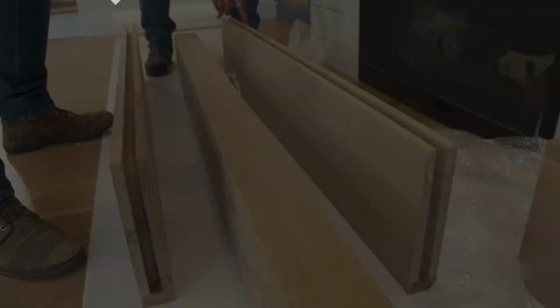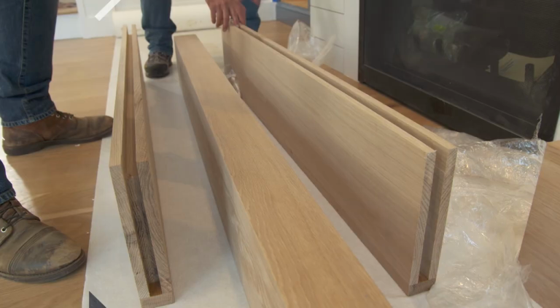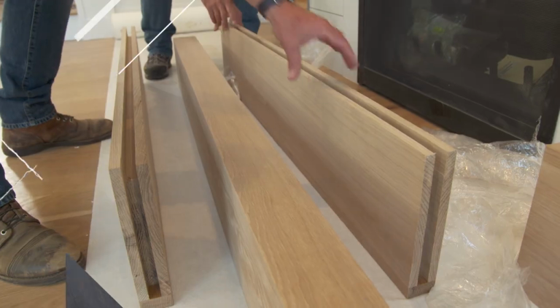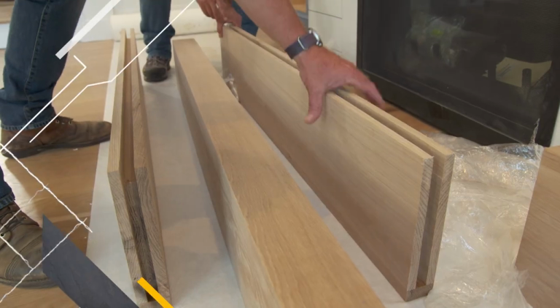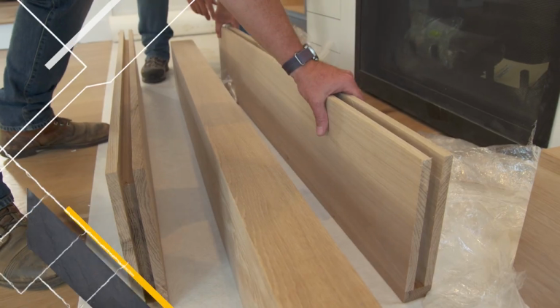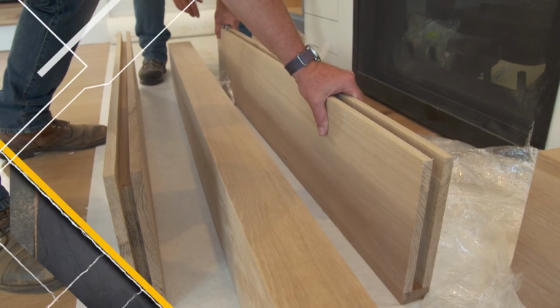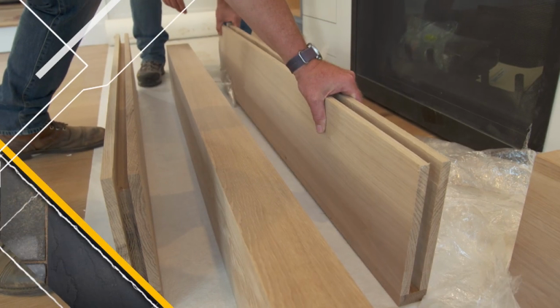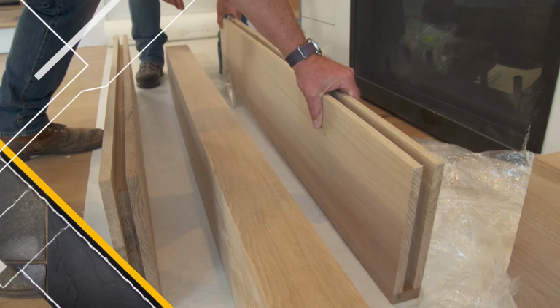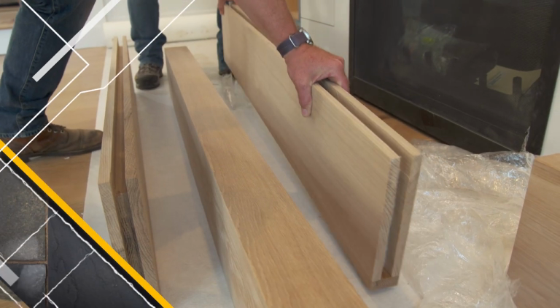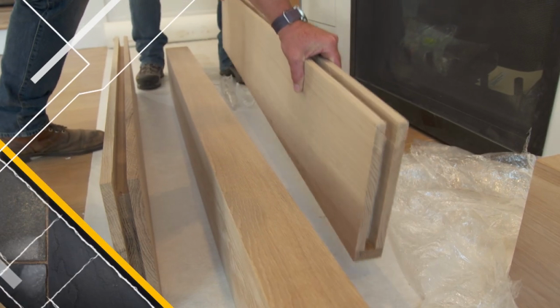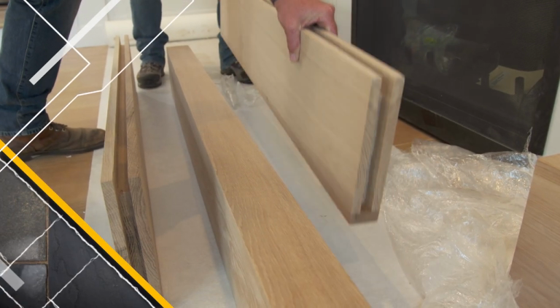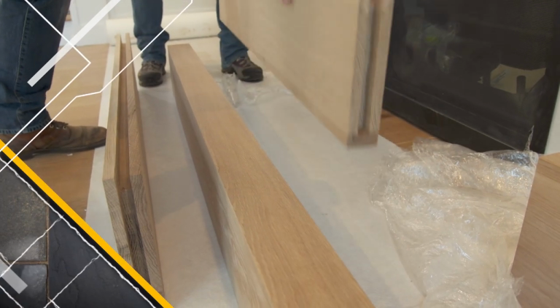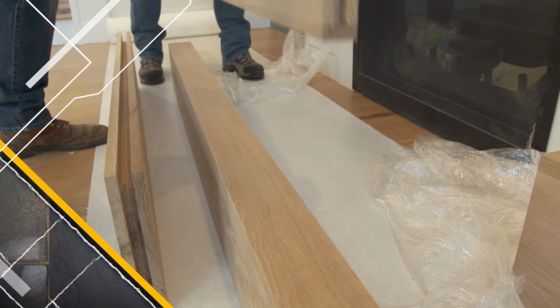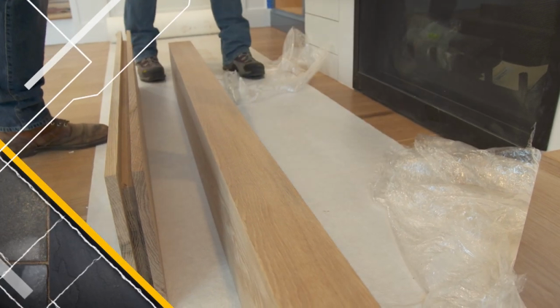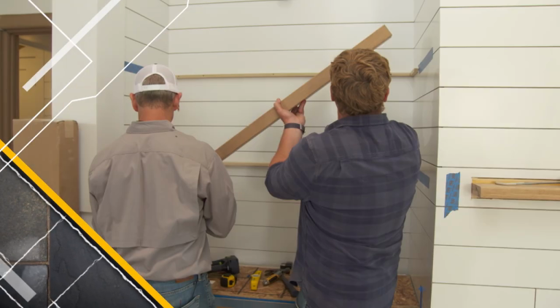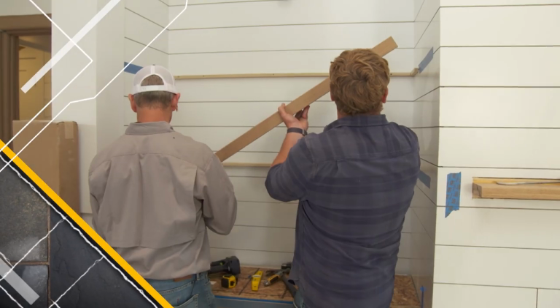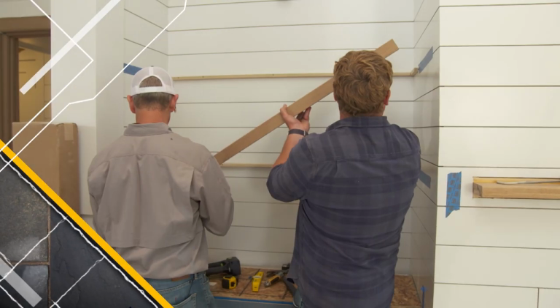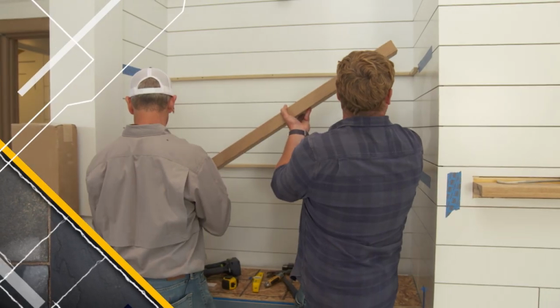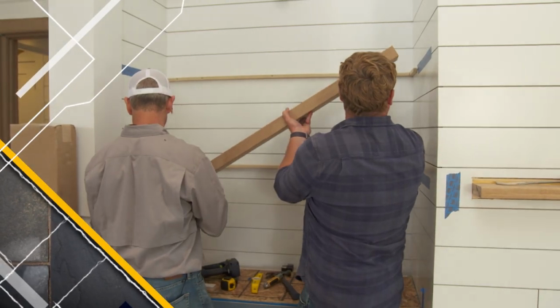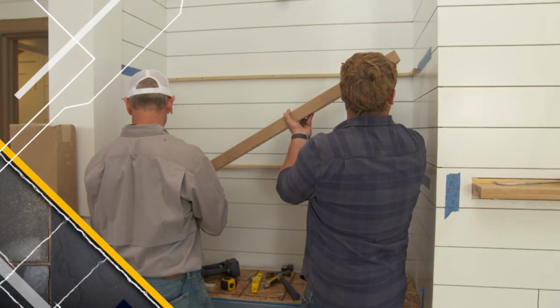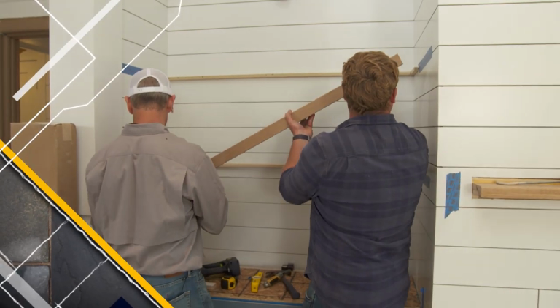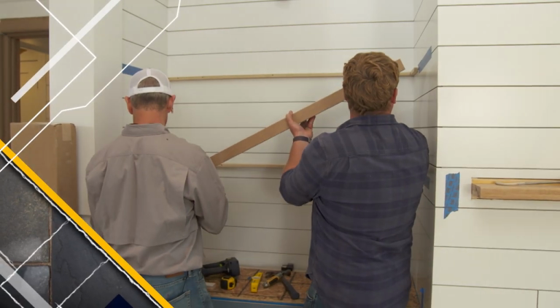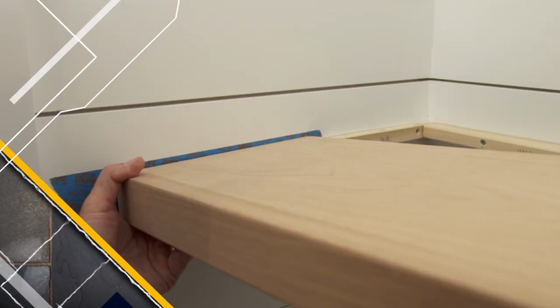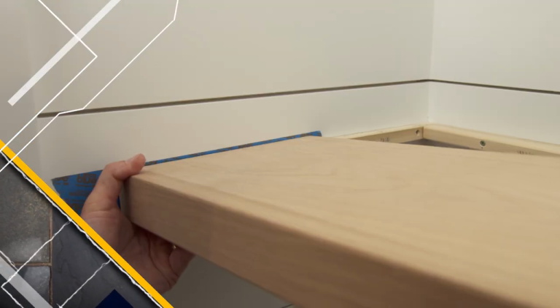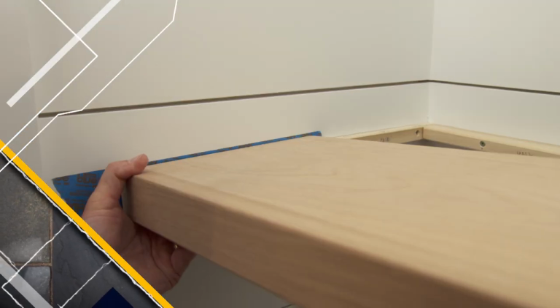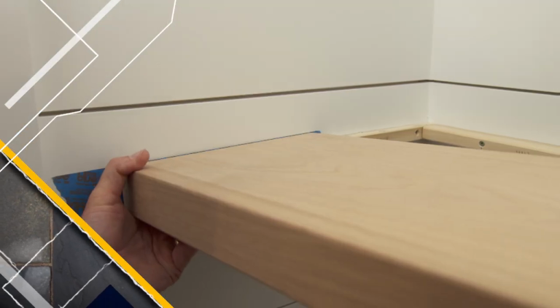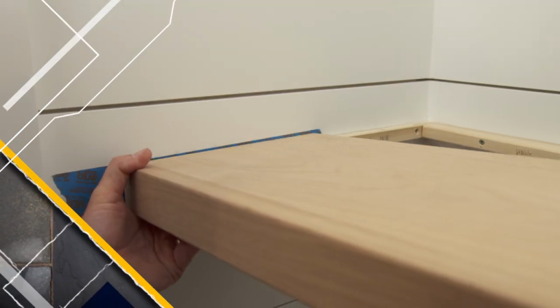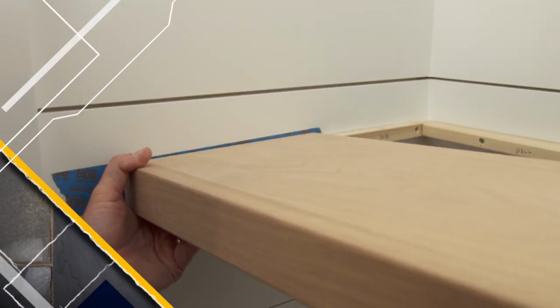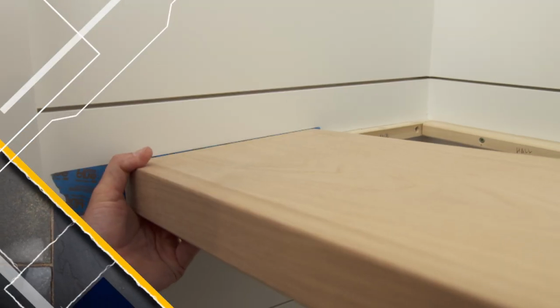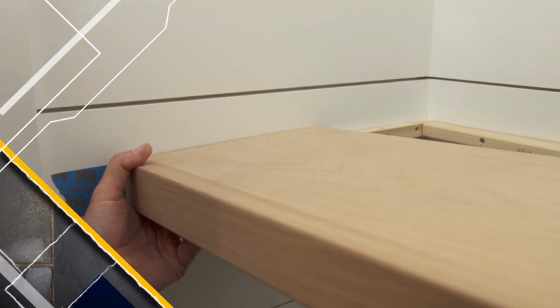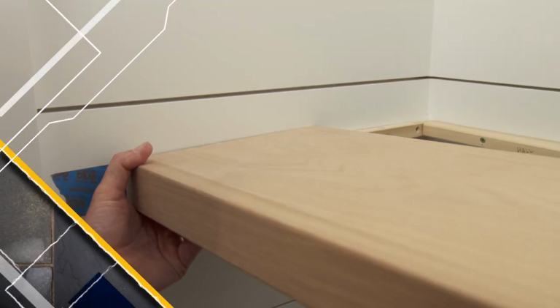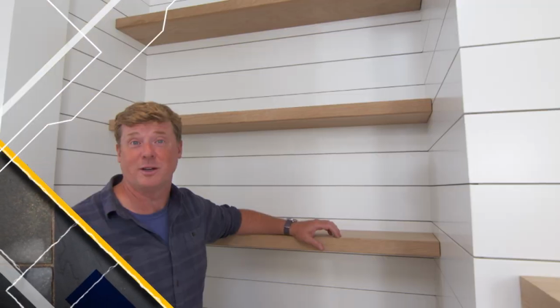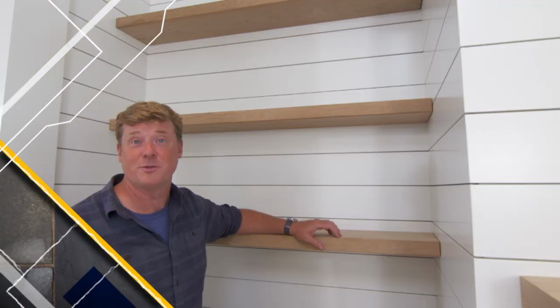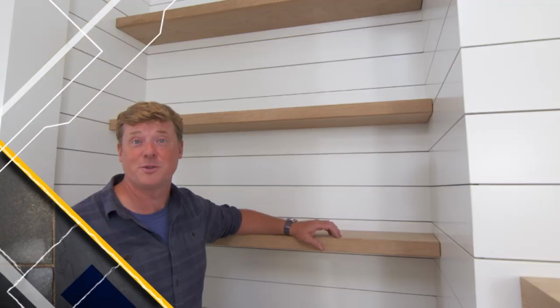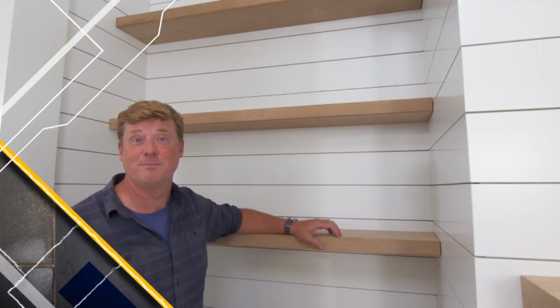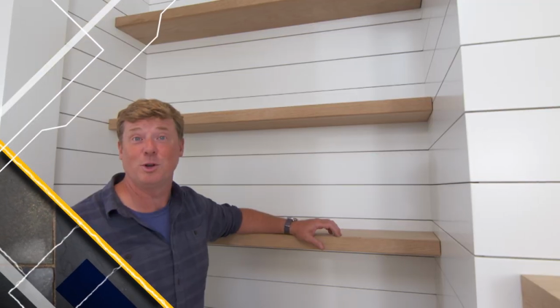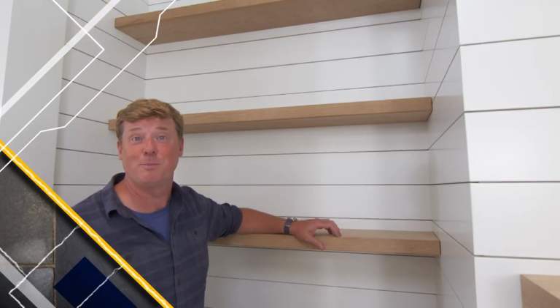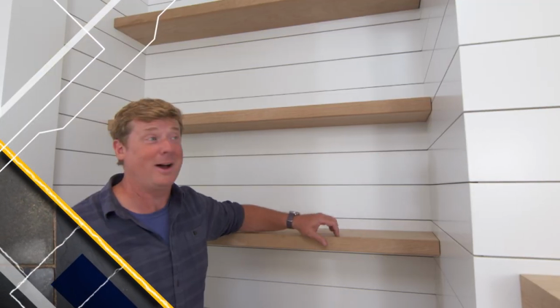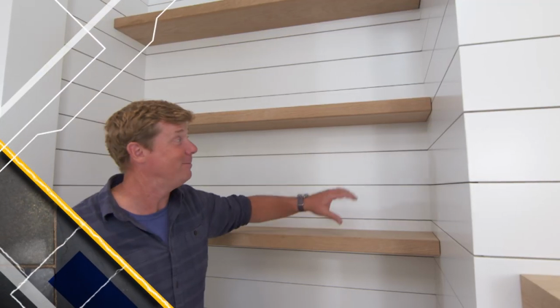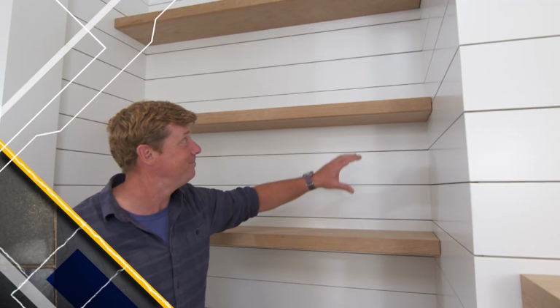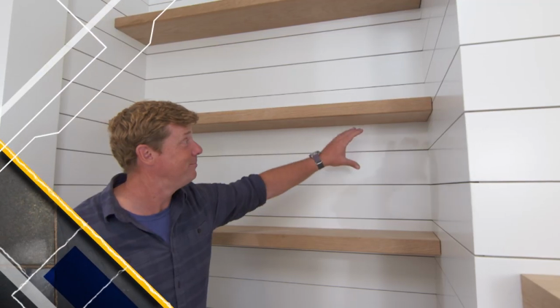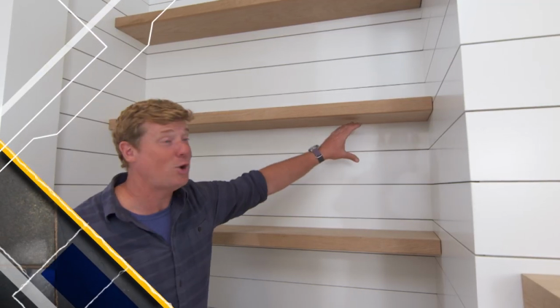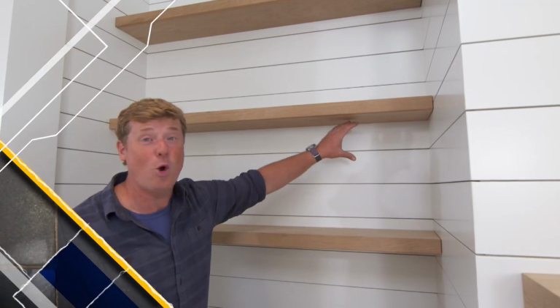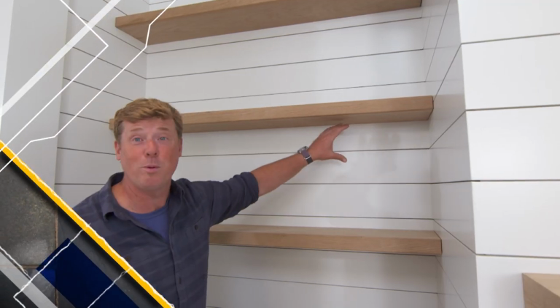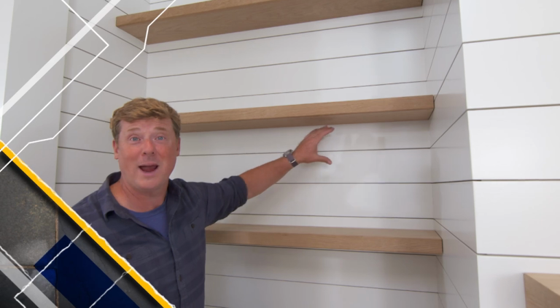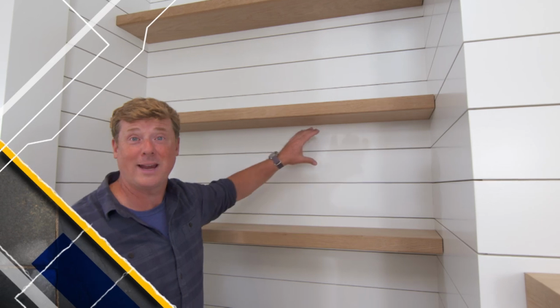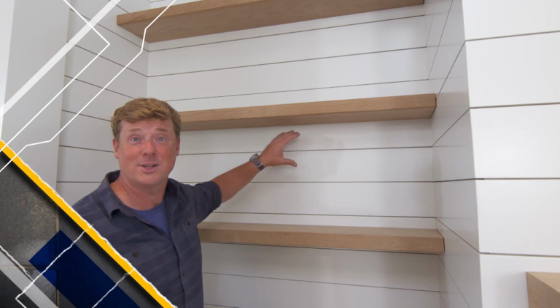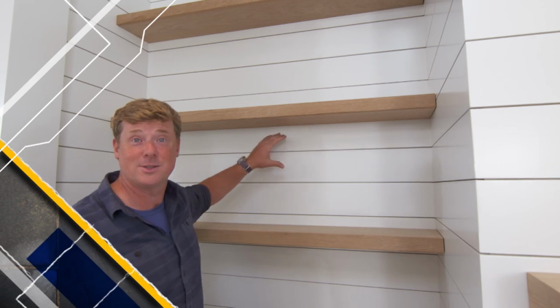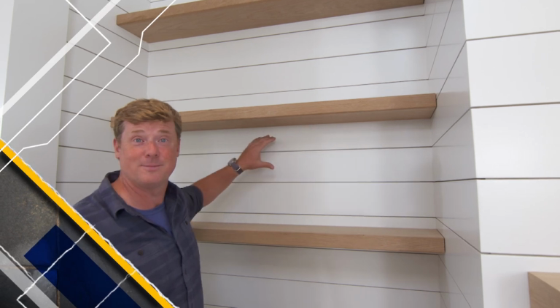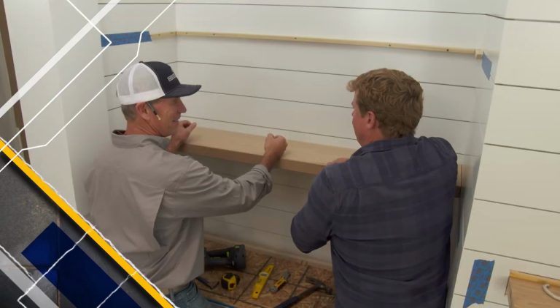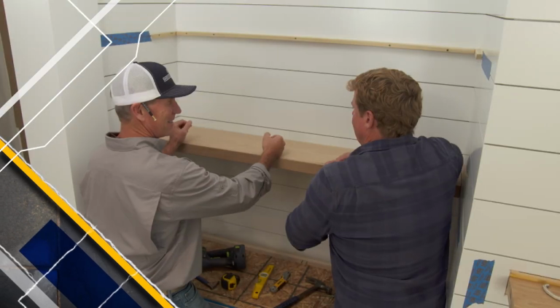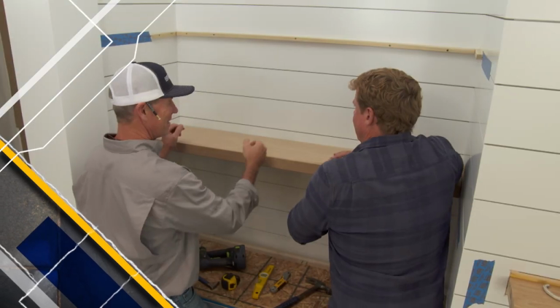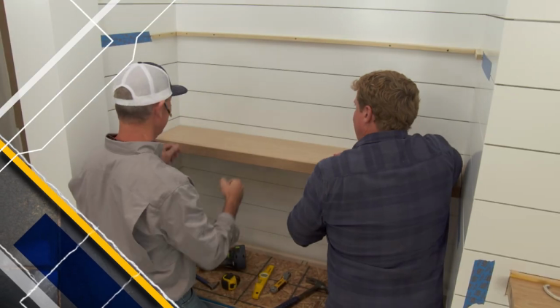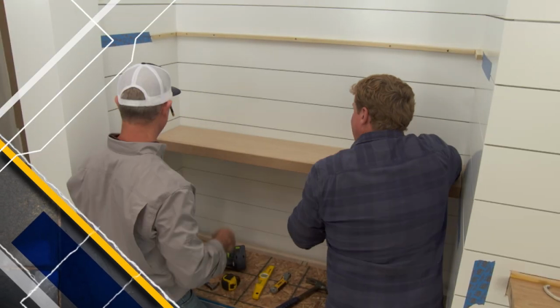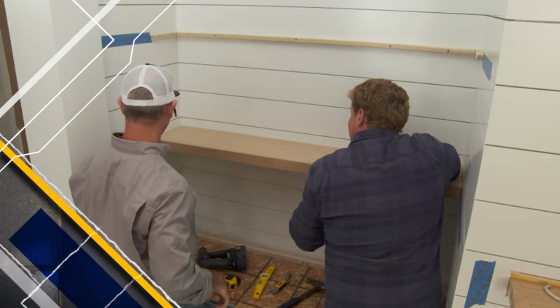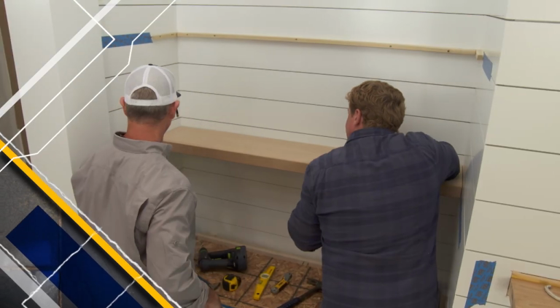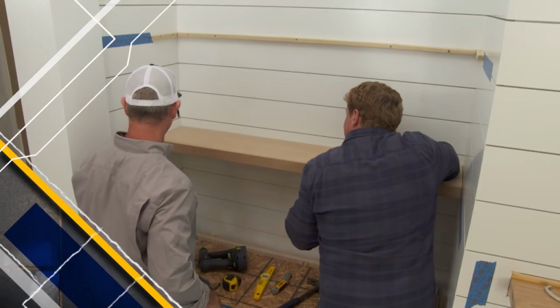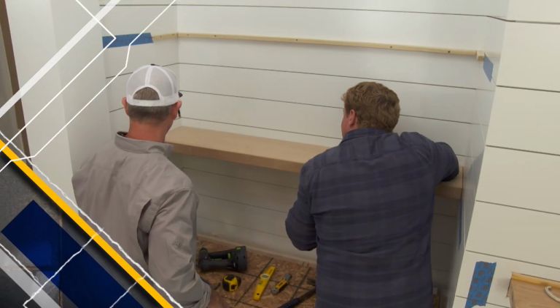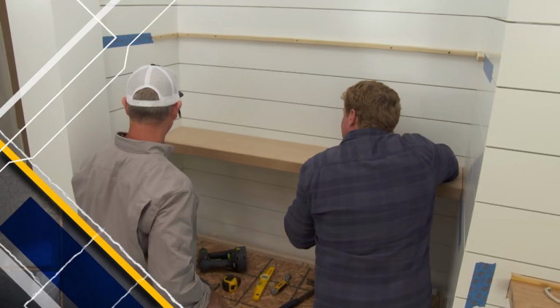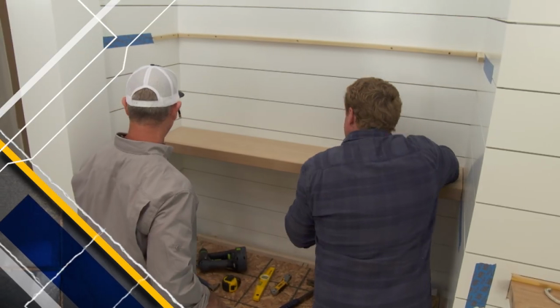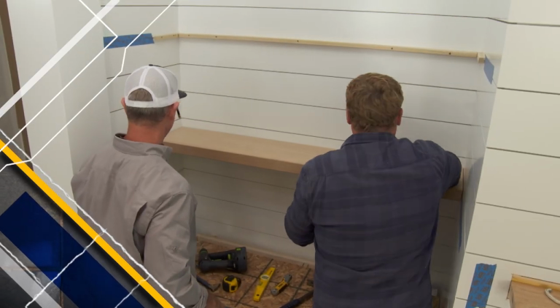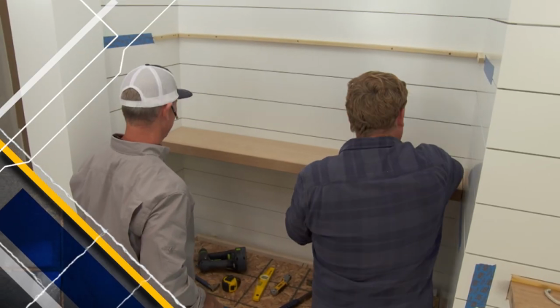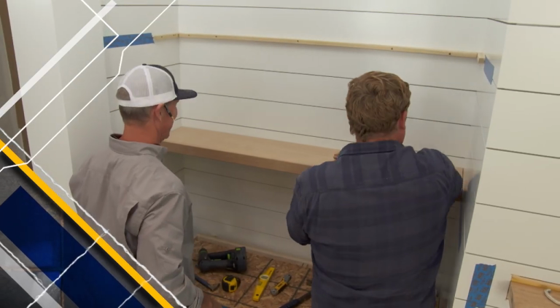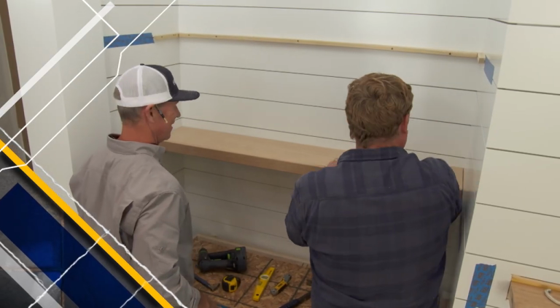Today on This Old House, Jeff installs some floating oak shelves. Look, Ma, no brackets. That is rock solid.